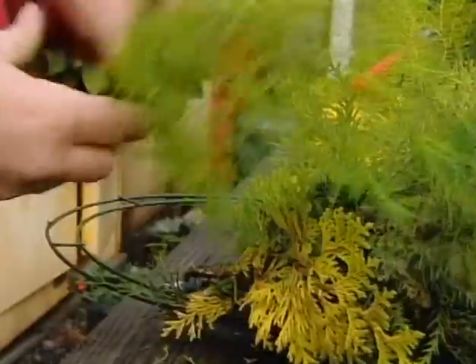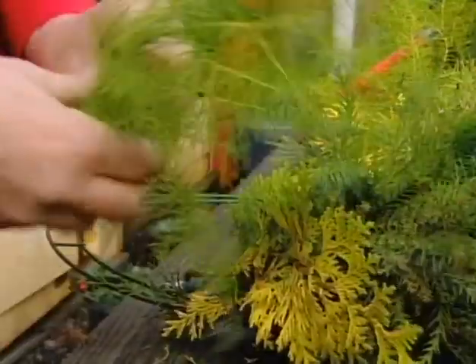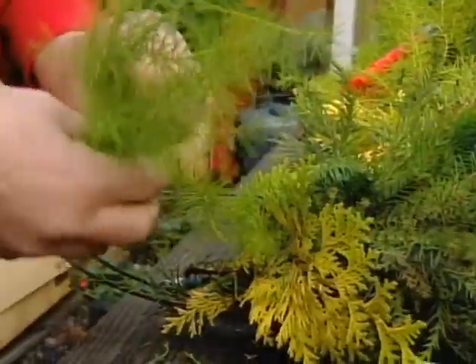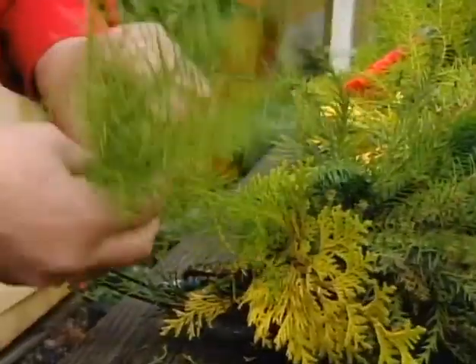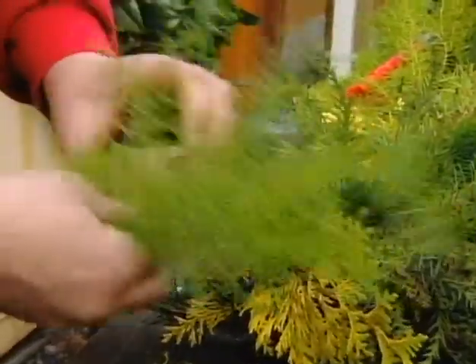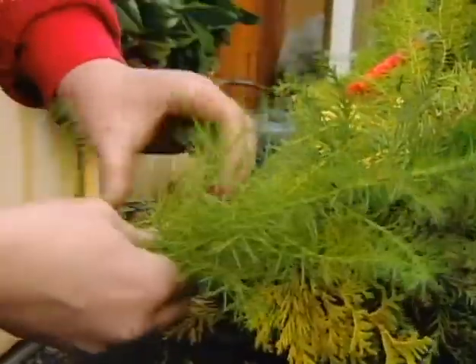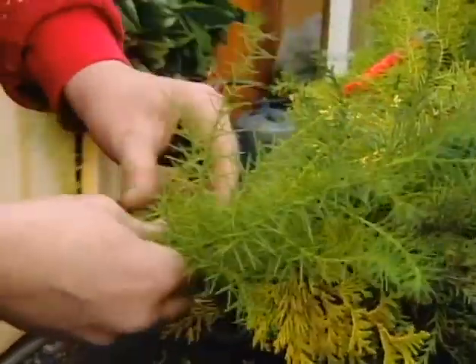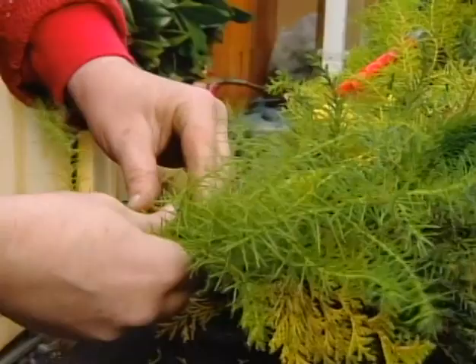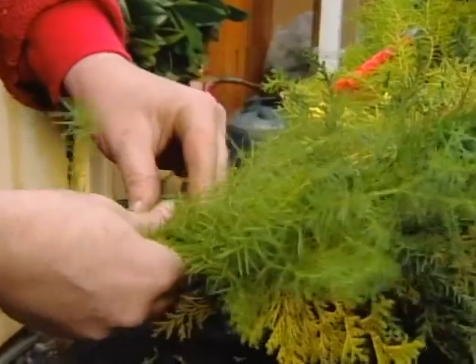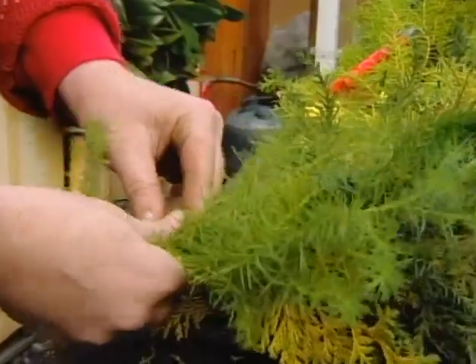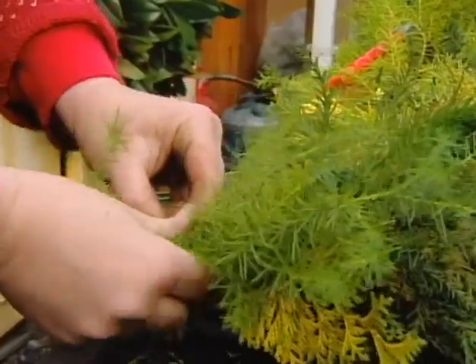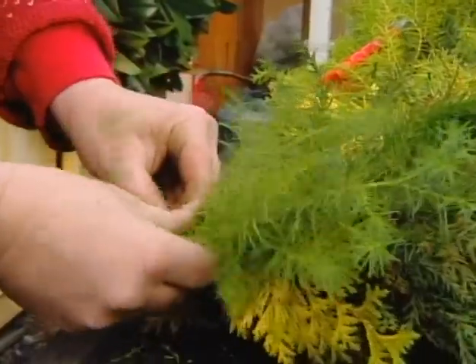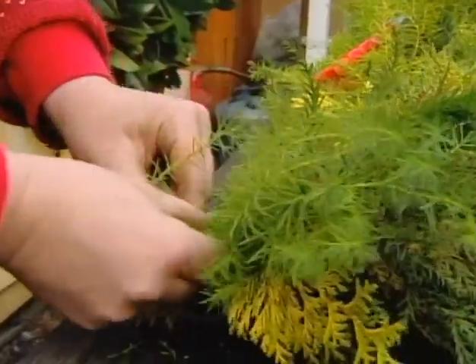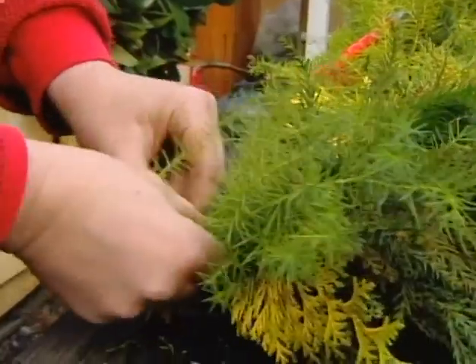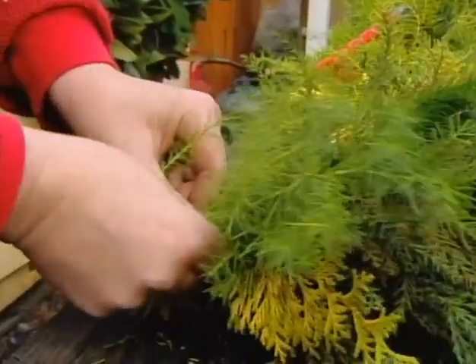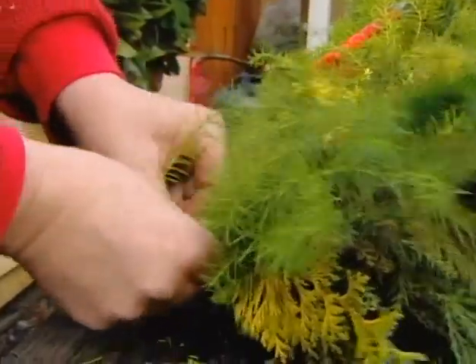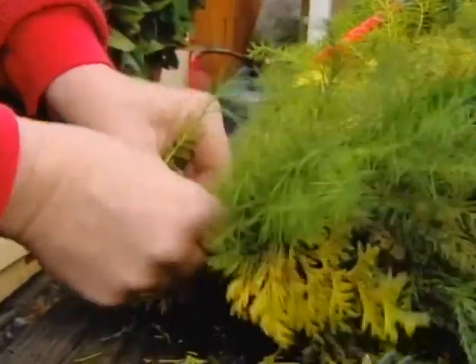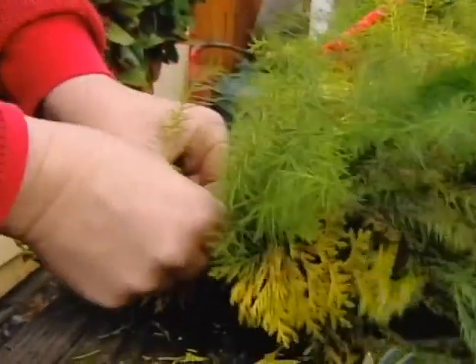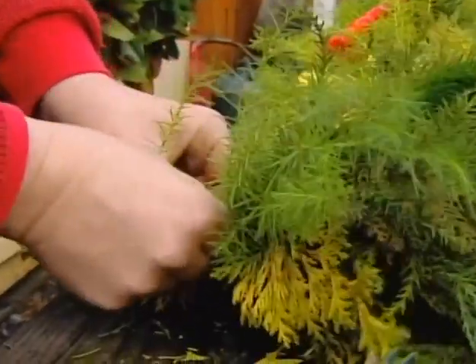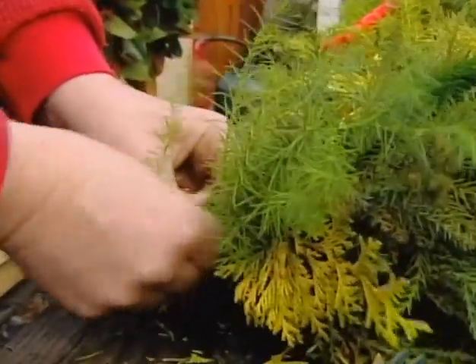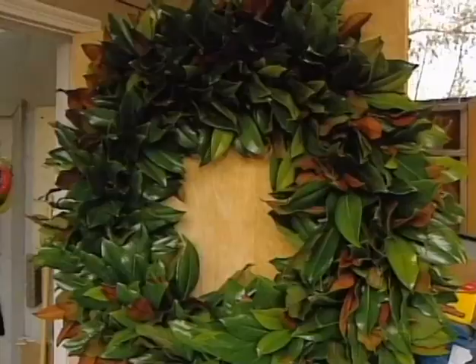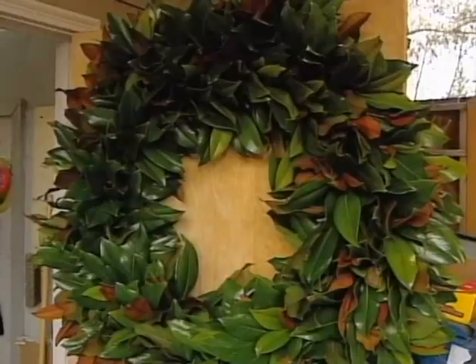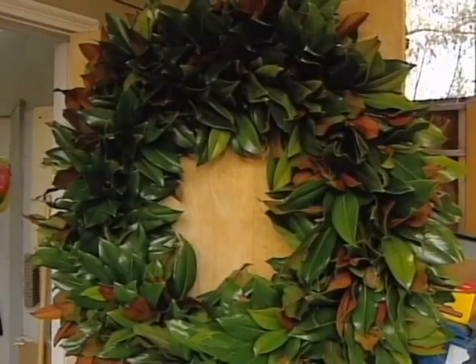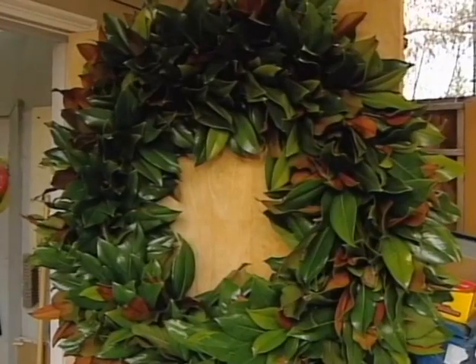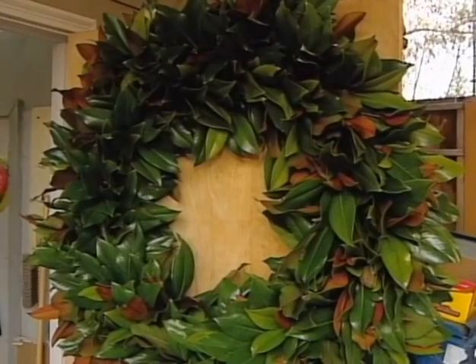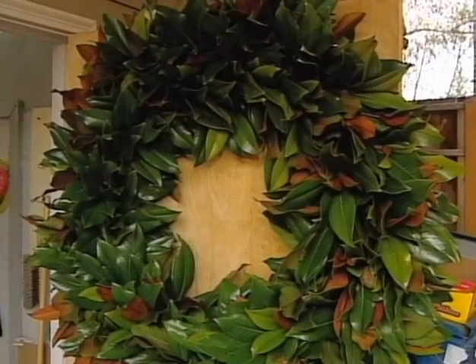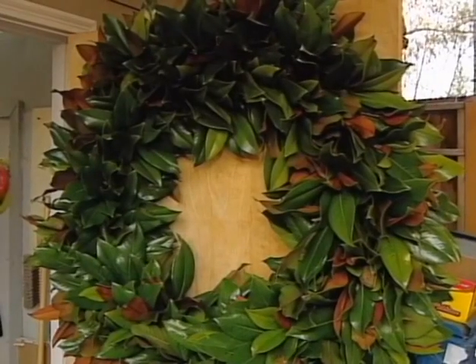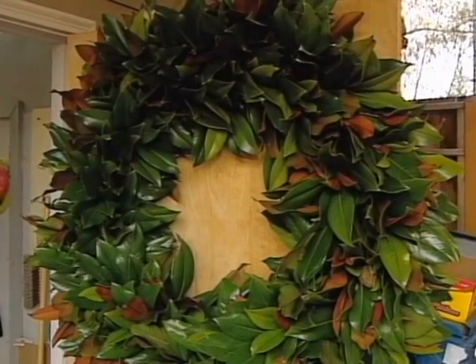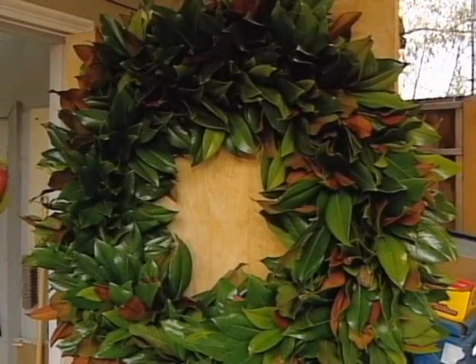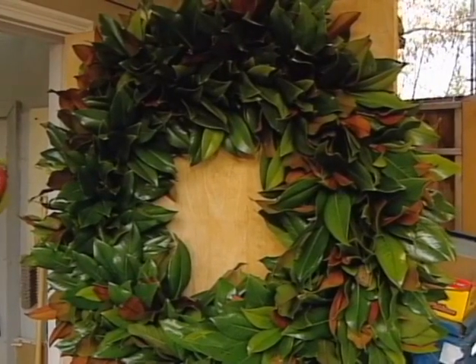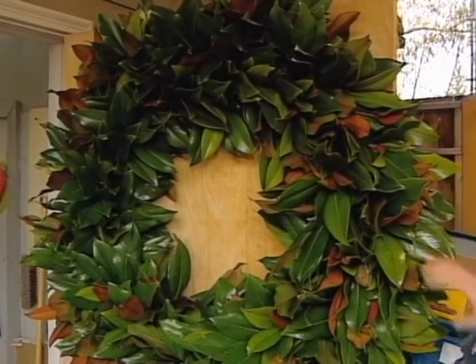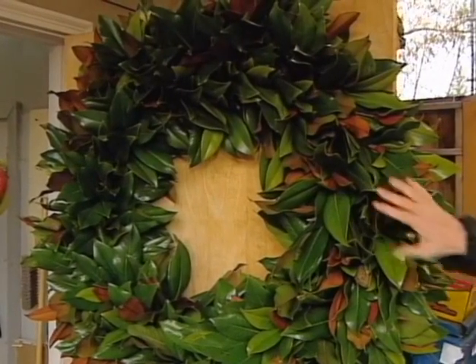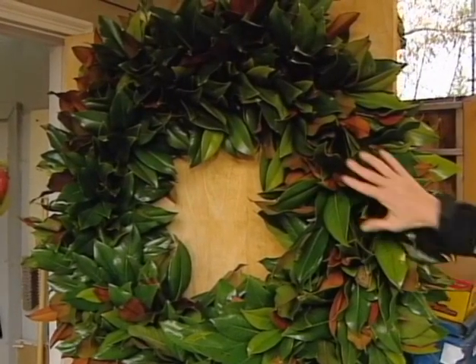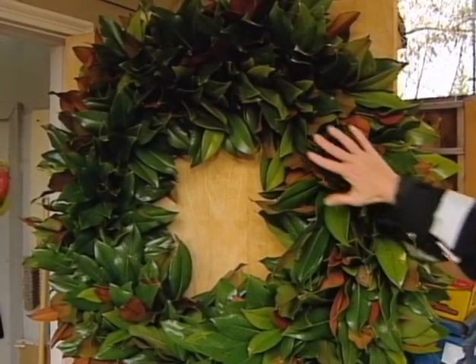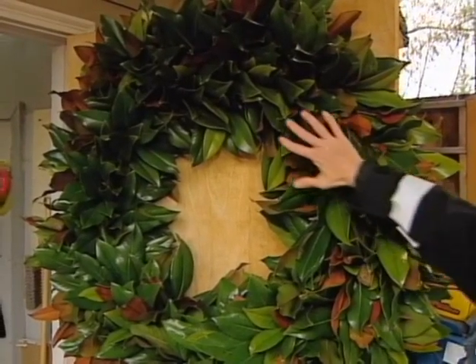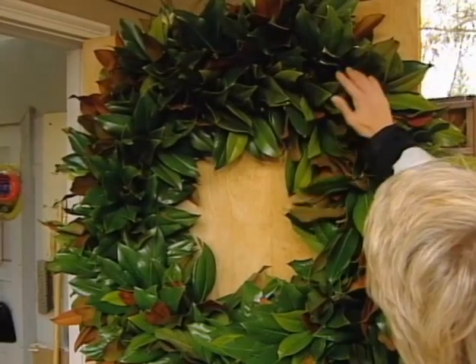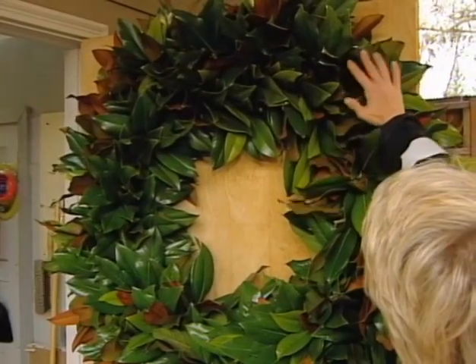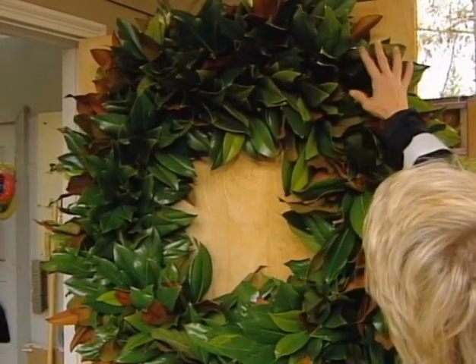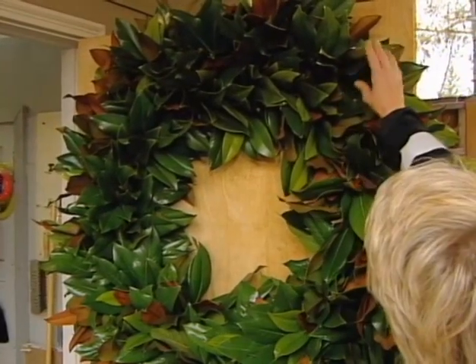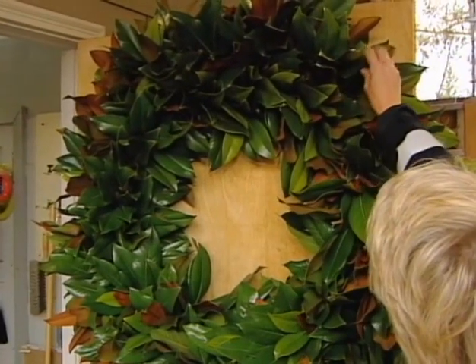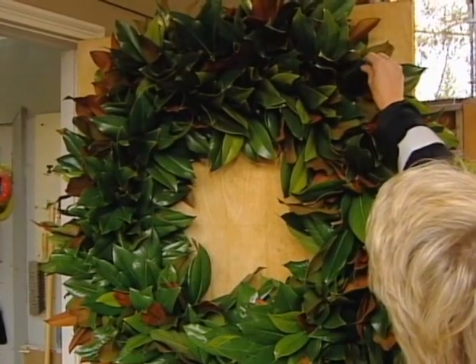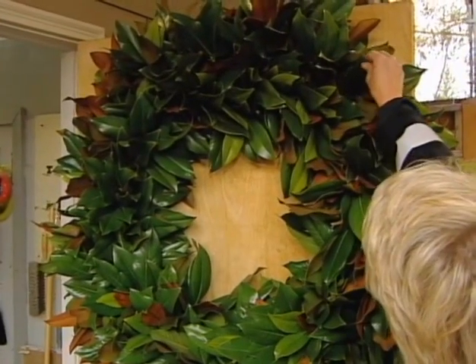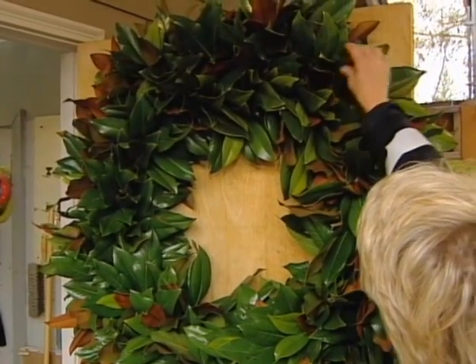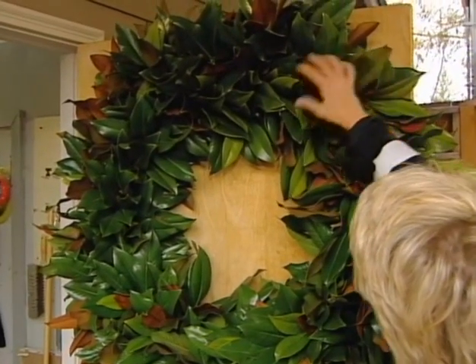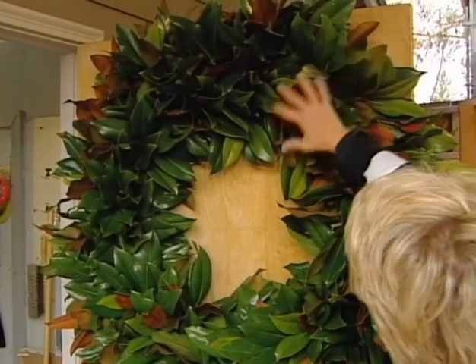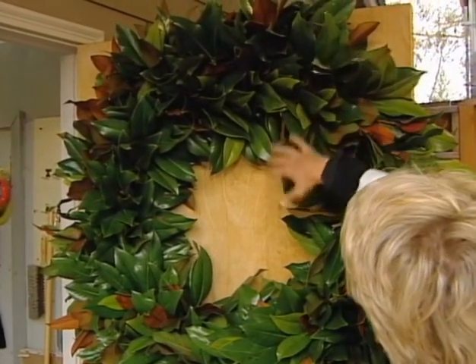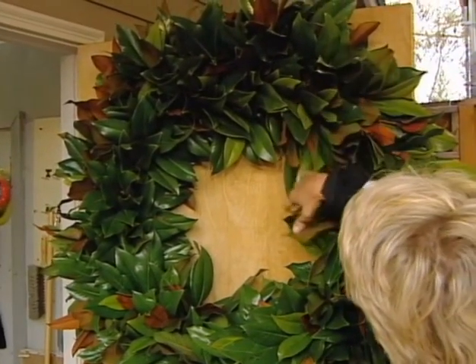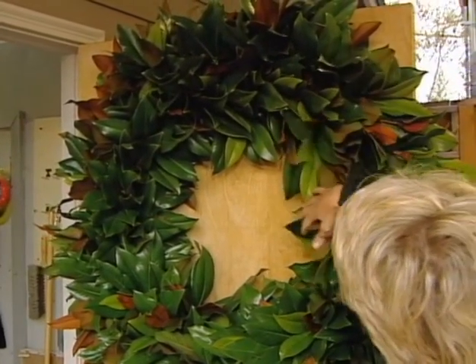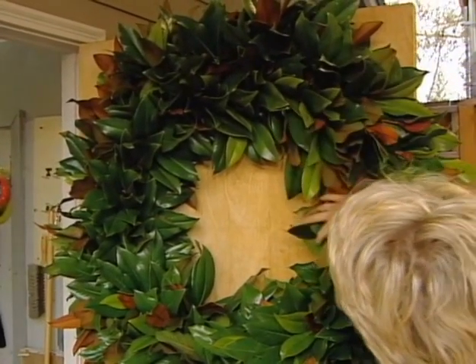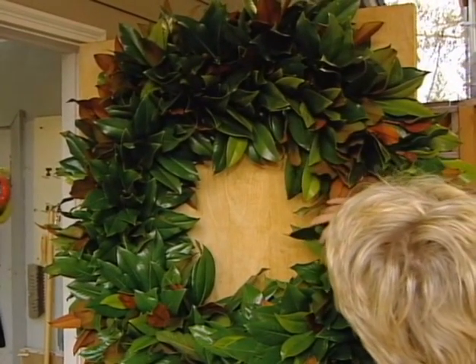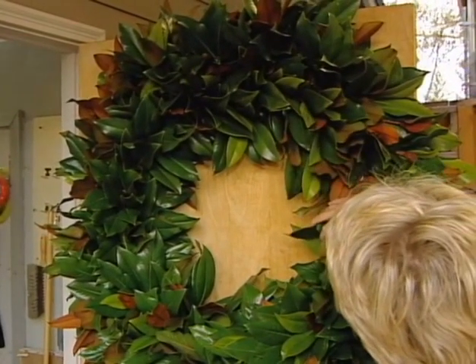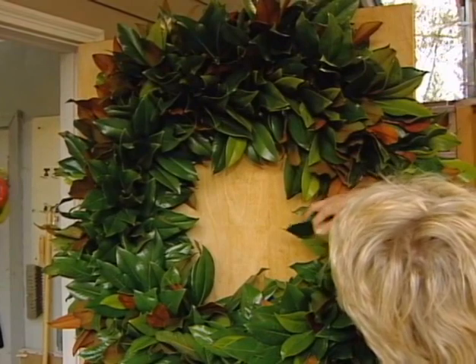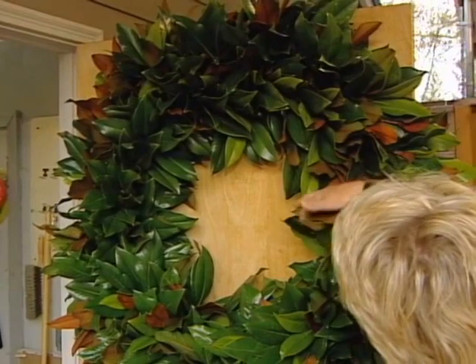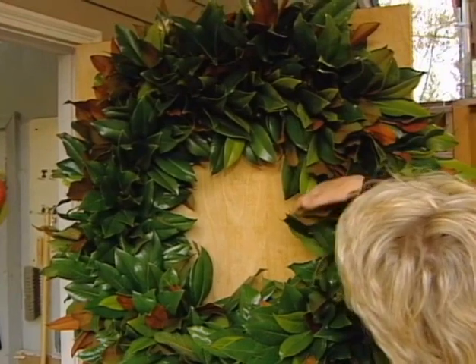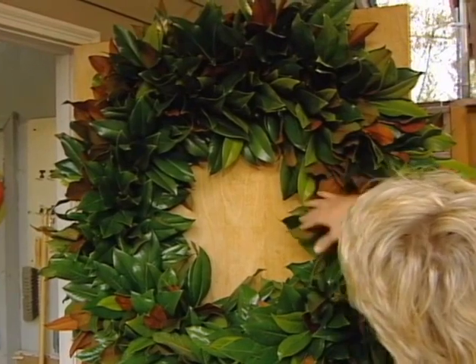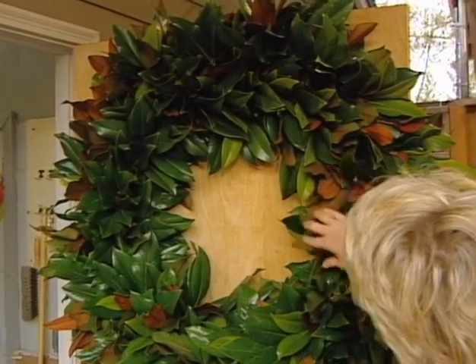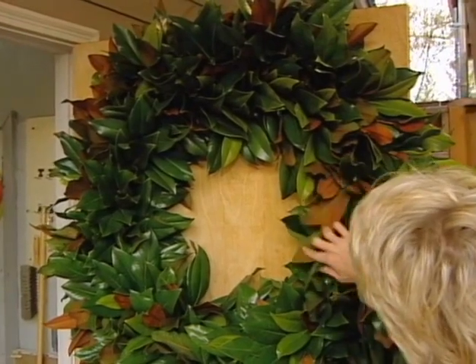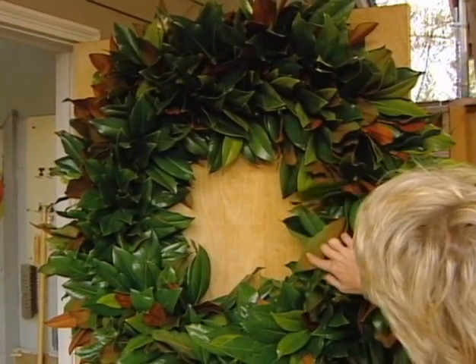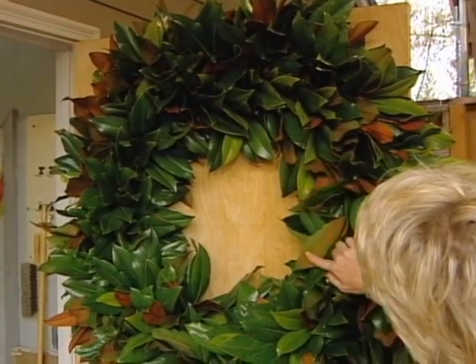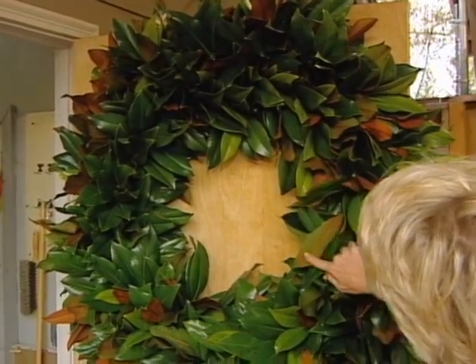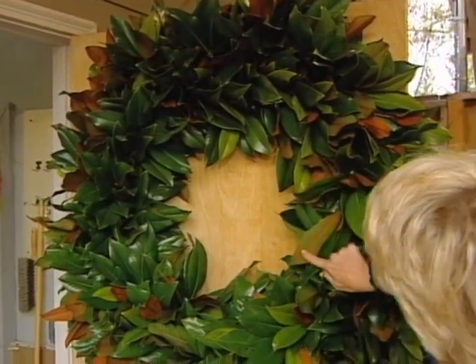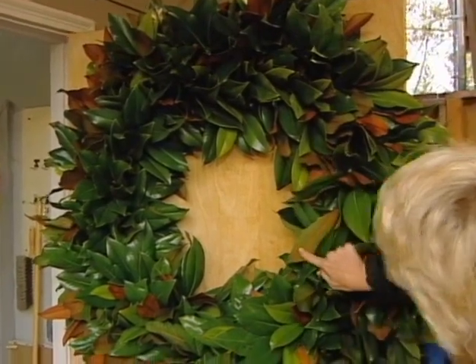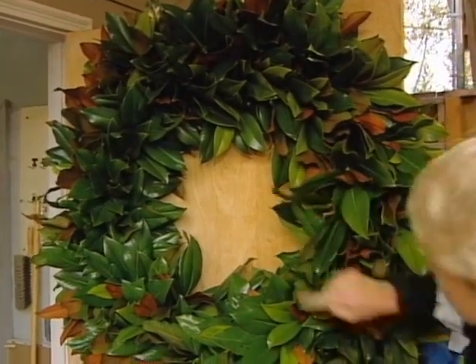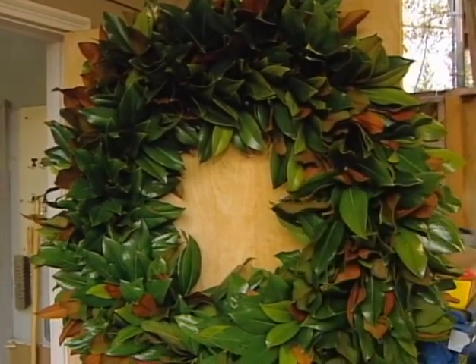My advice about wreath making? Start small, but think big. Isn't that beautiful?